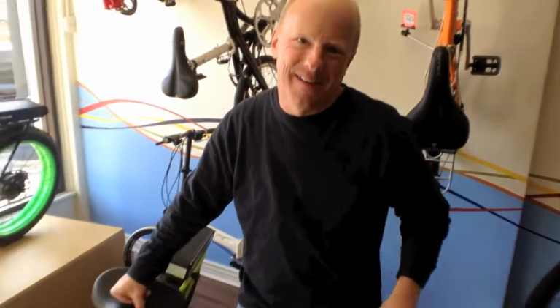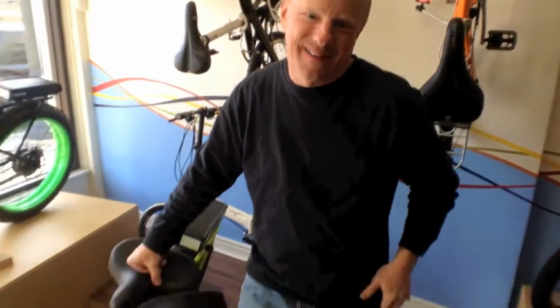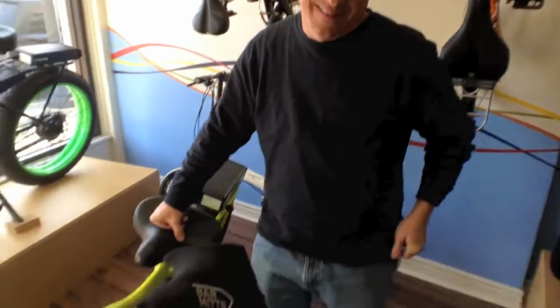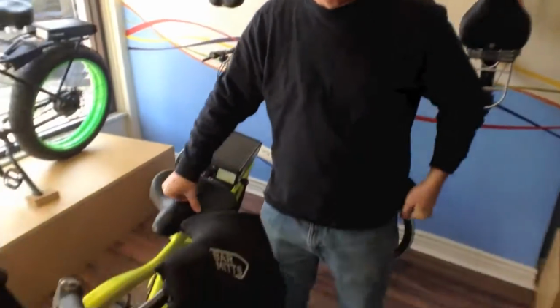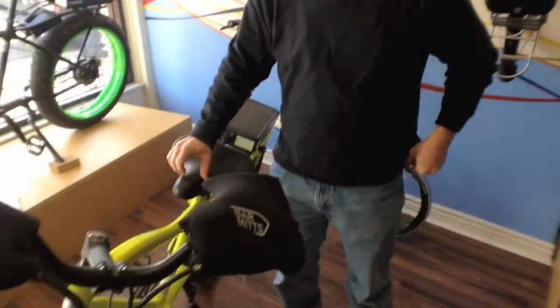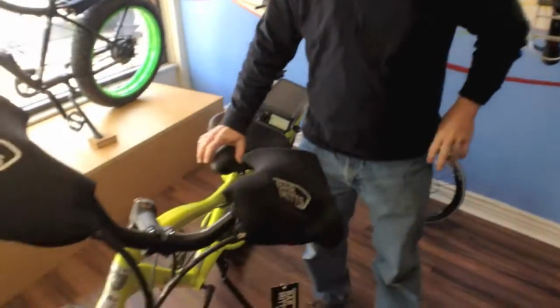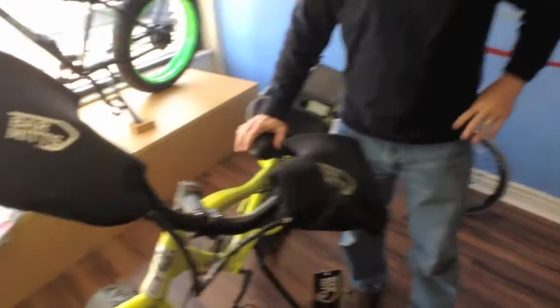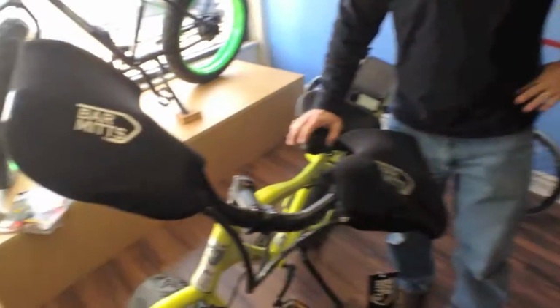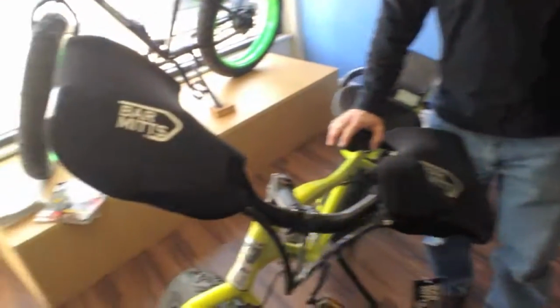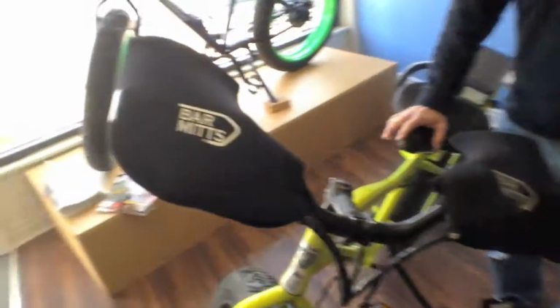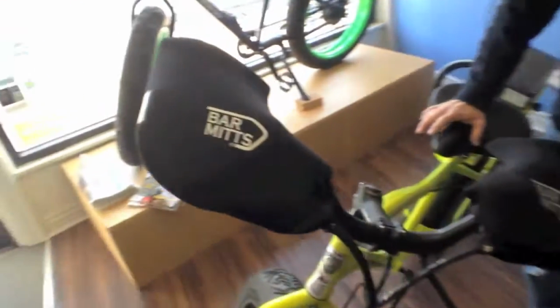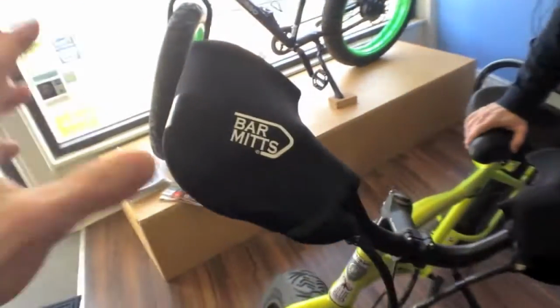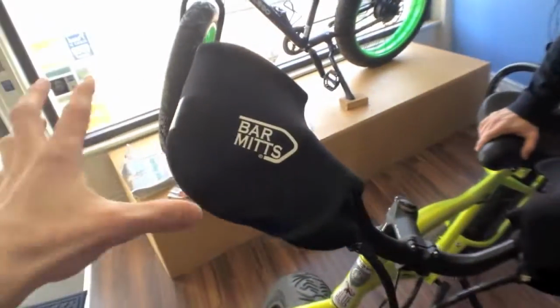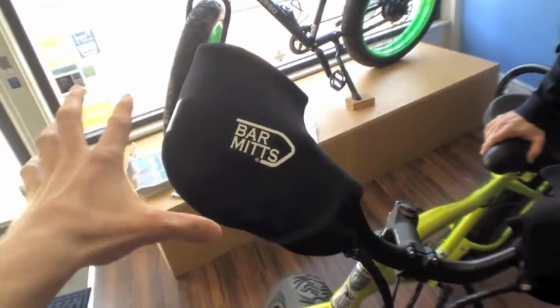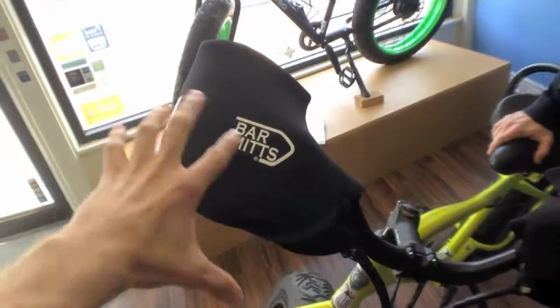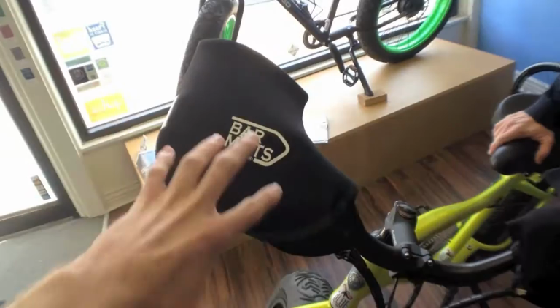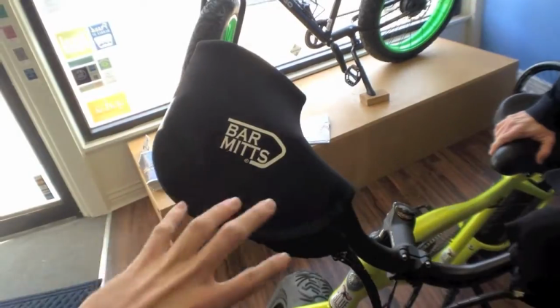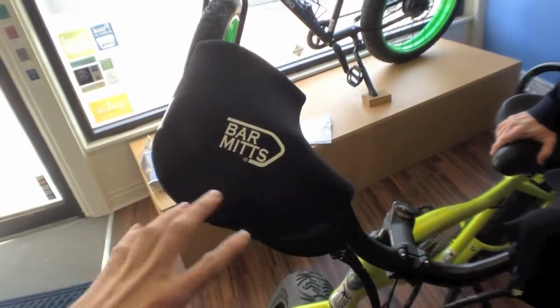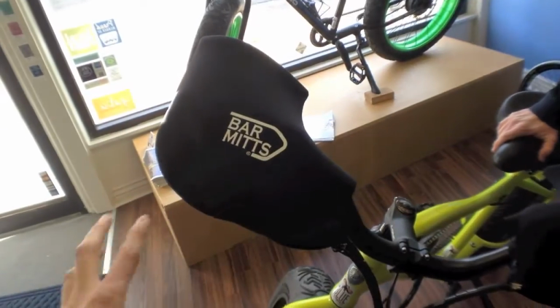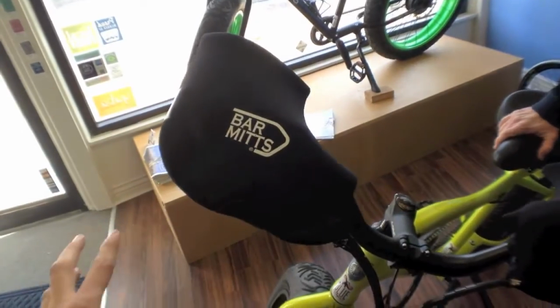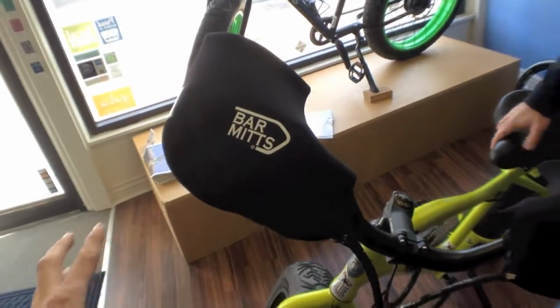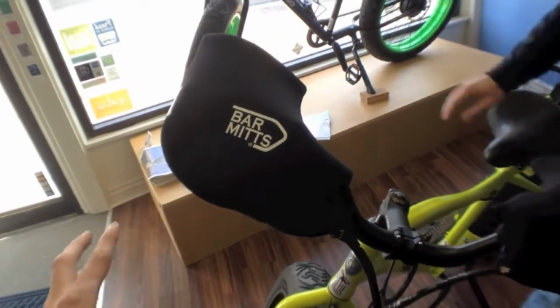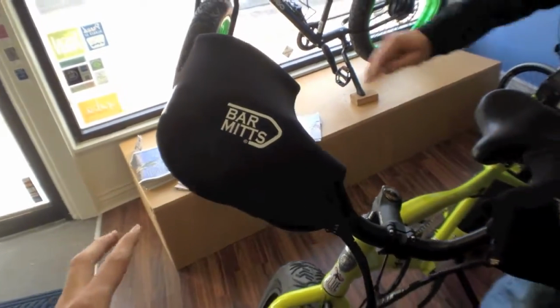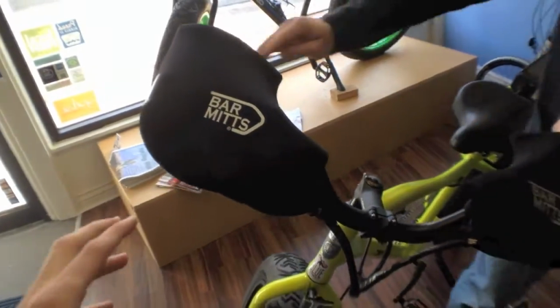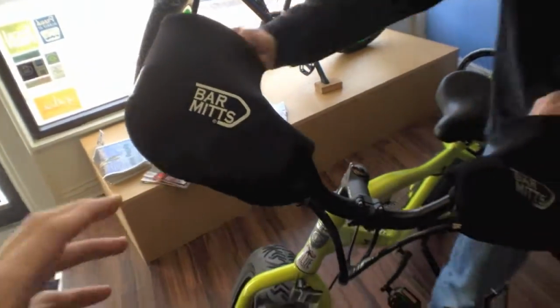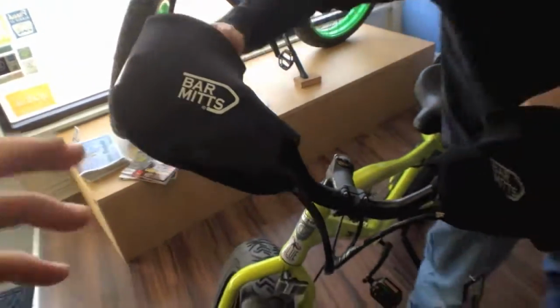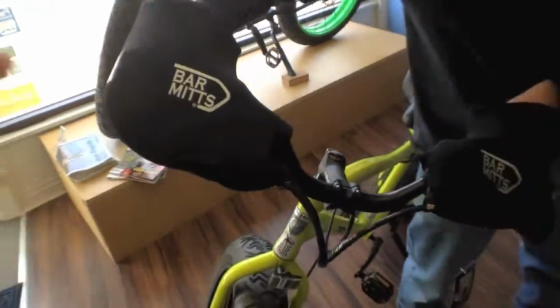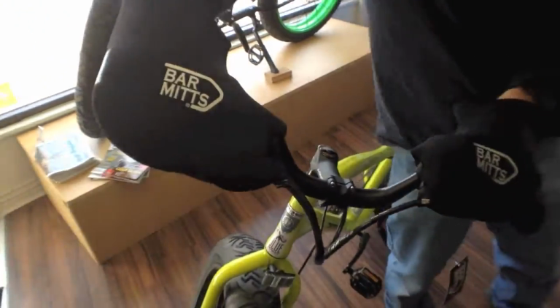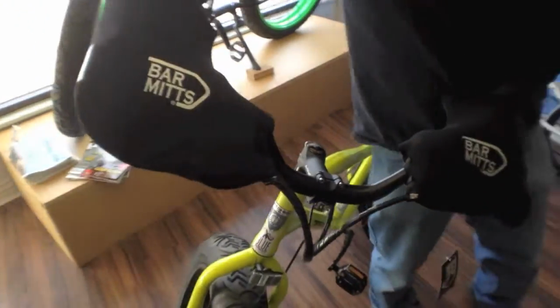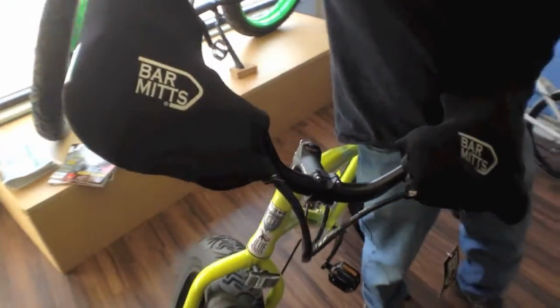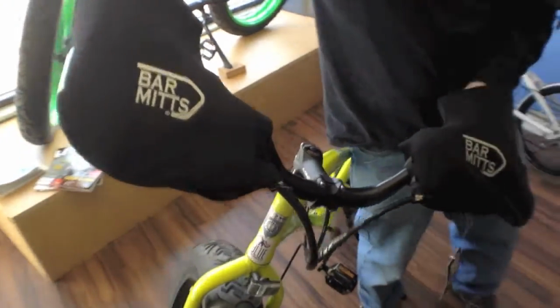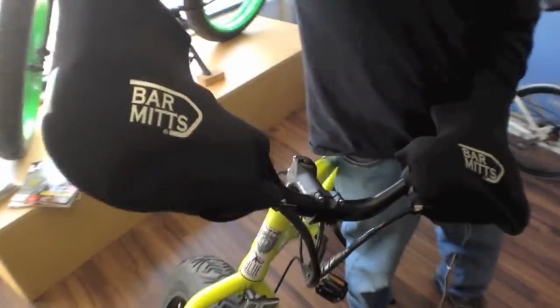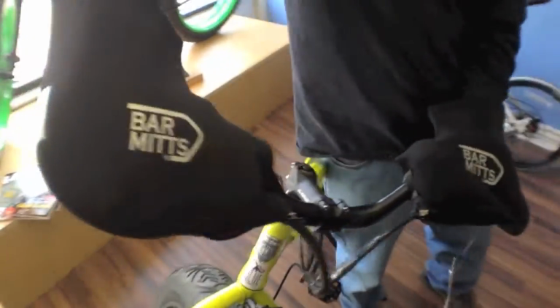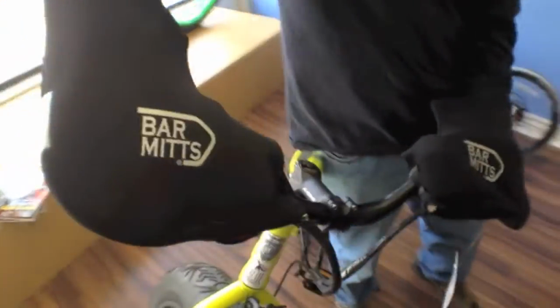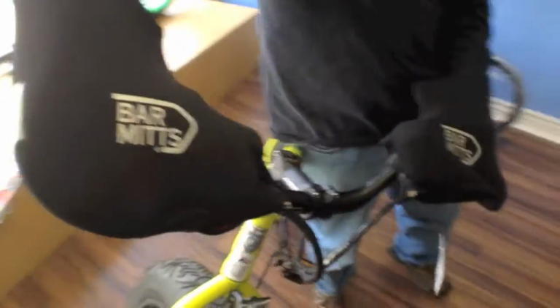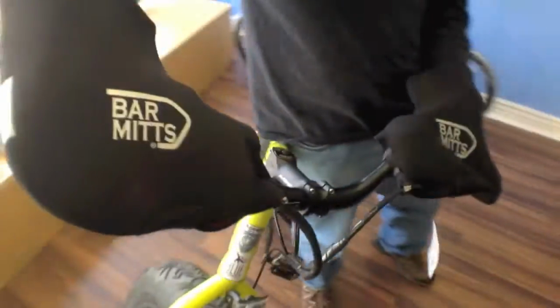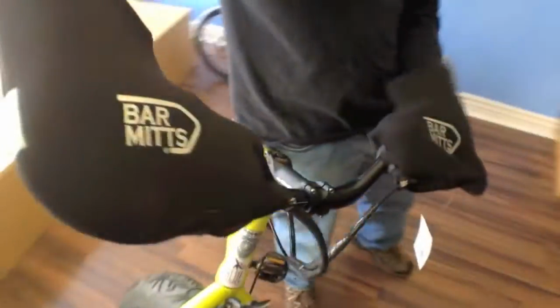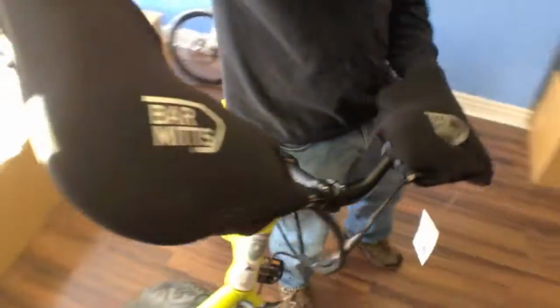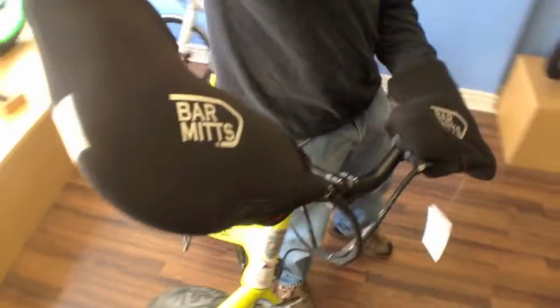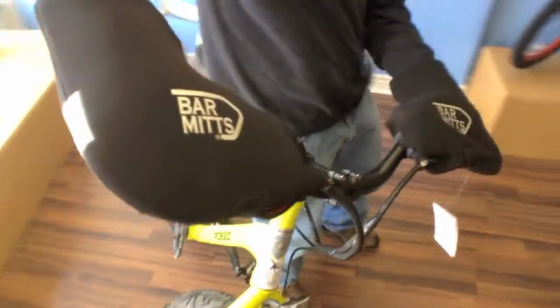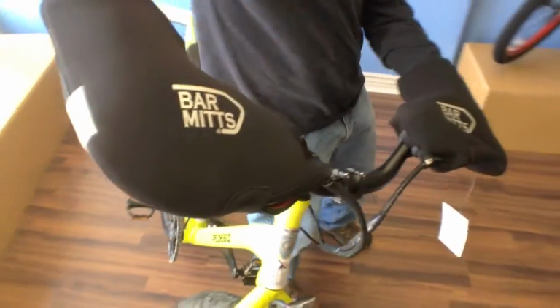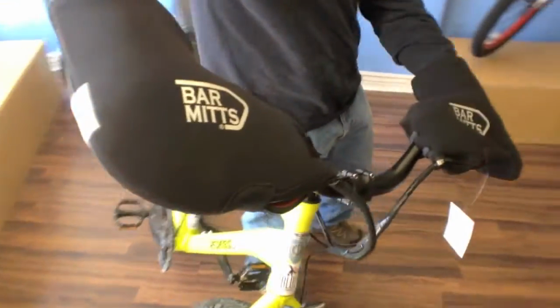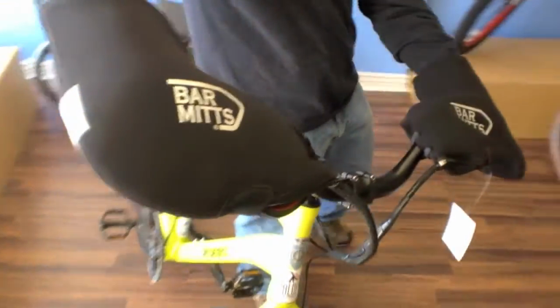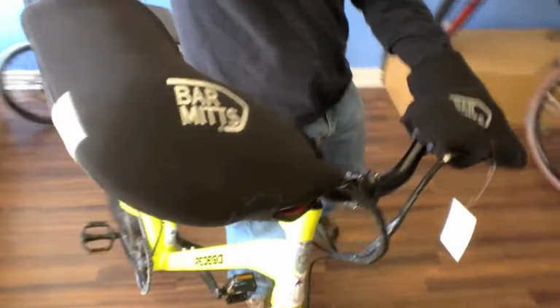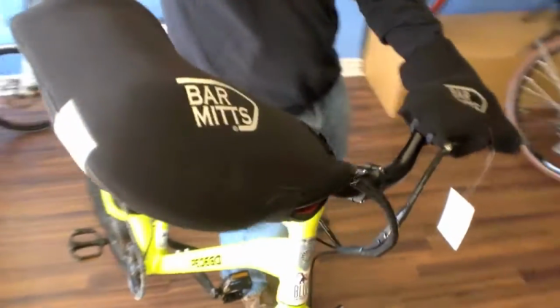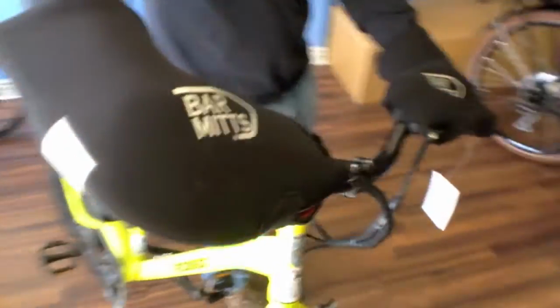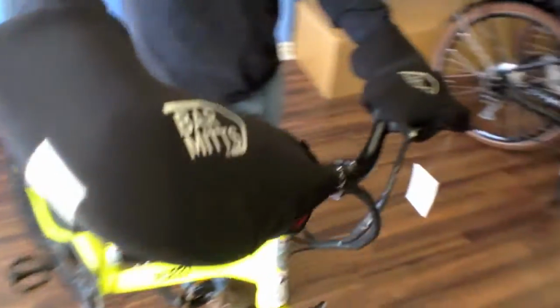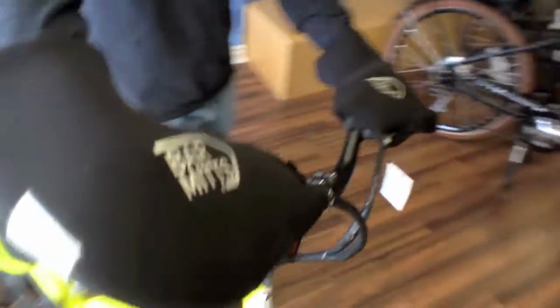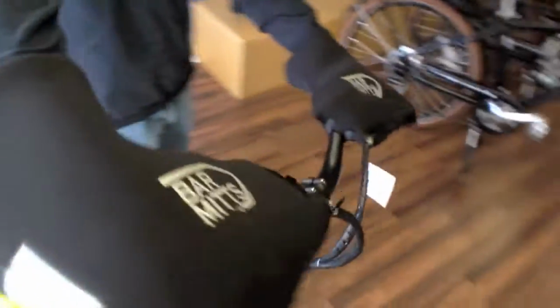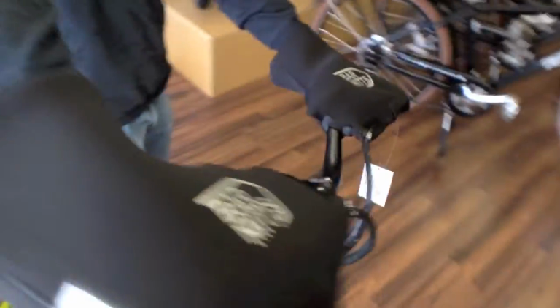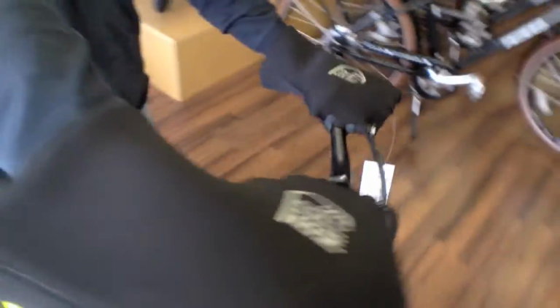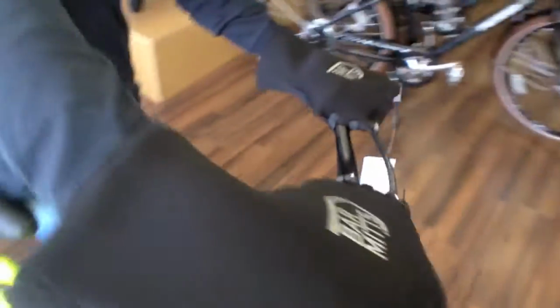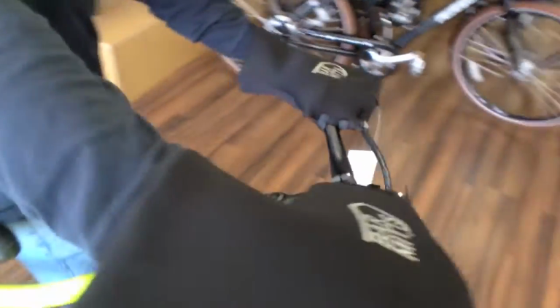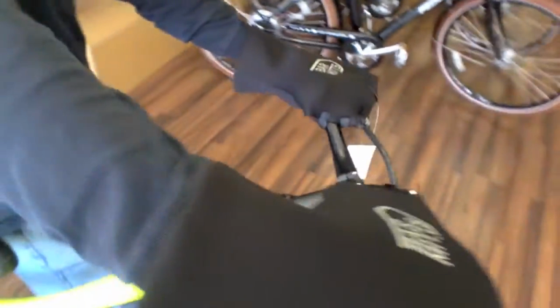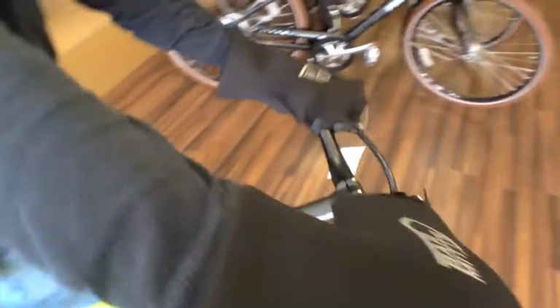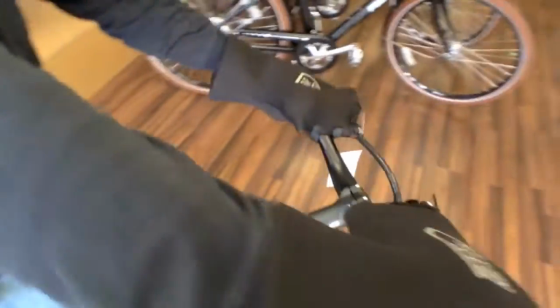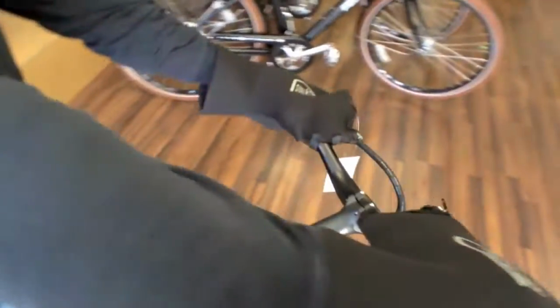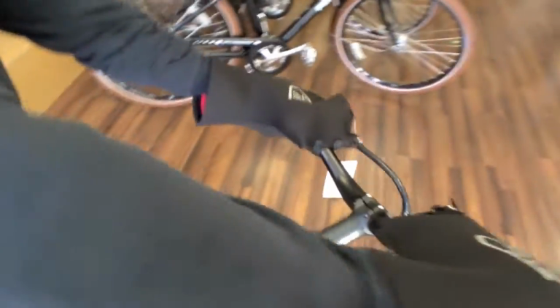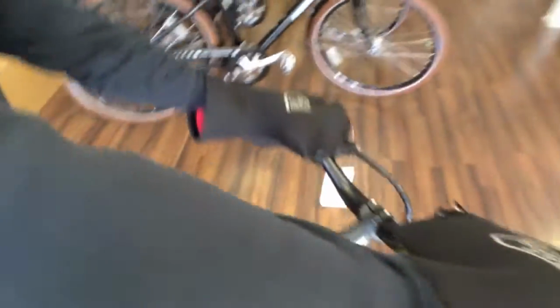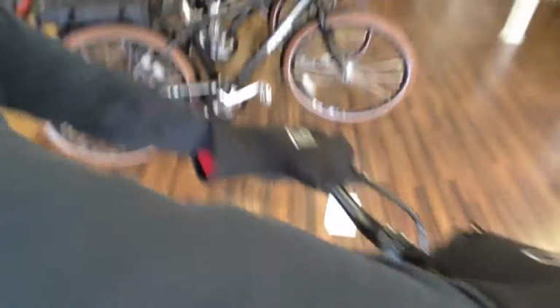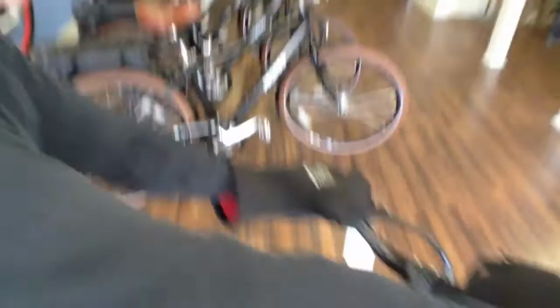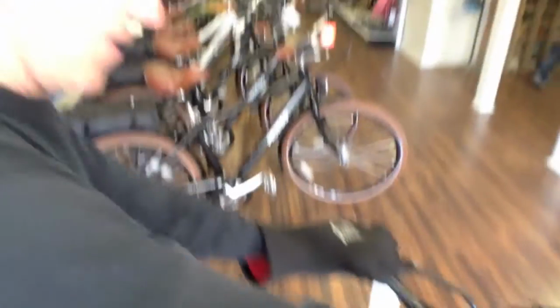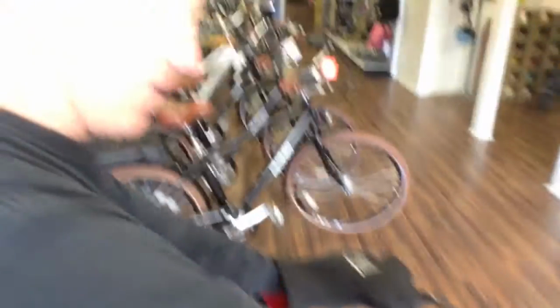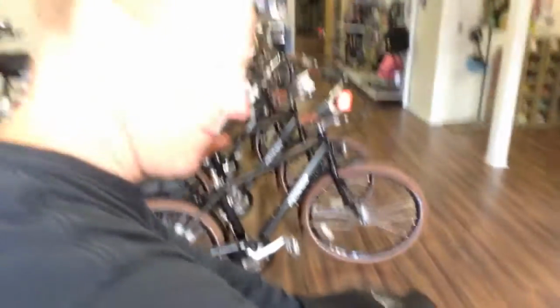And look at these — it's like a built-in hand warmer that goes on a bicycle. They're called Bar Mitts. So can you explain how these things work?